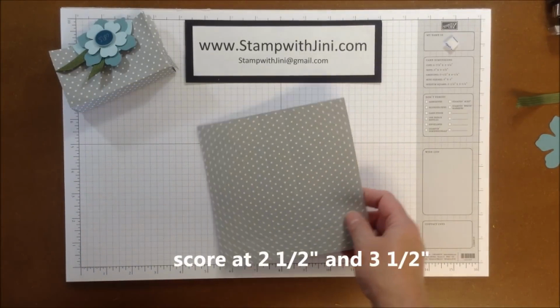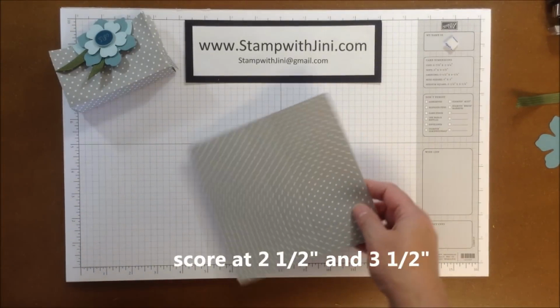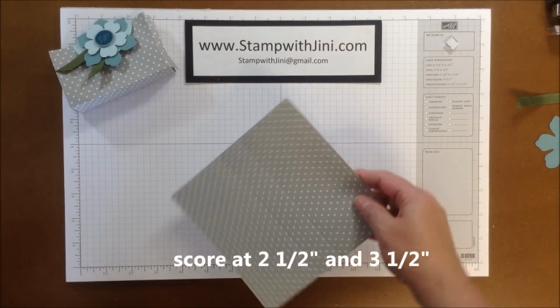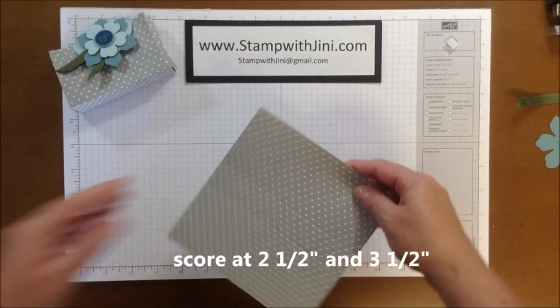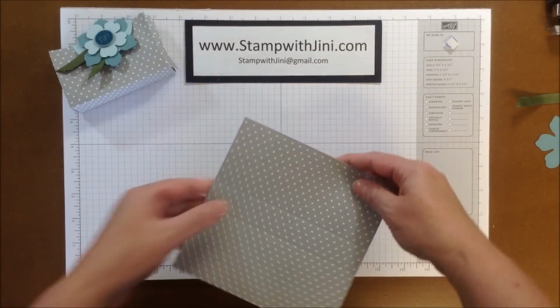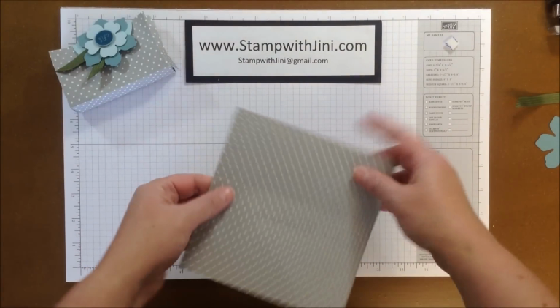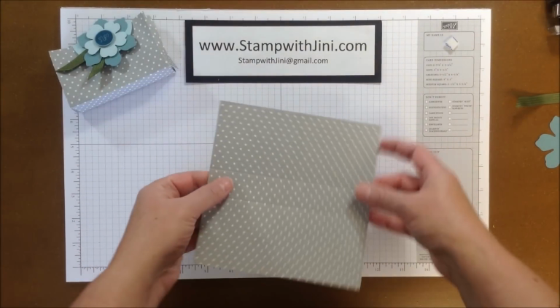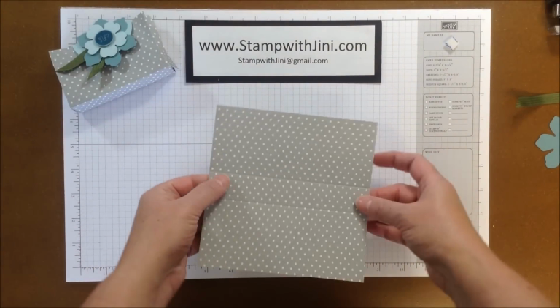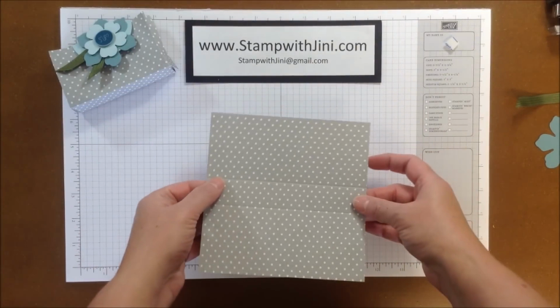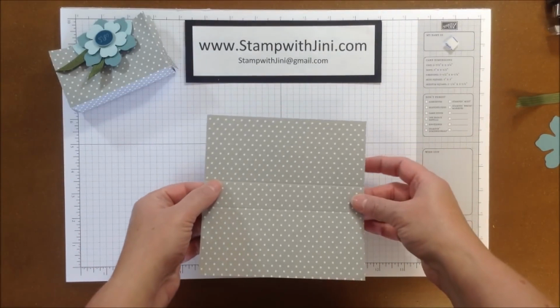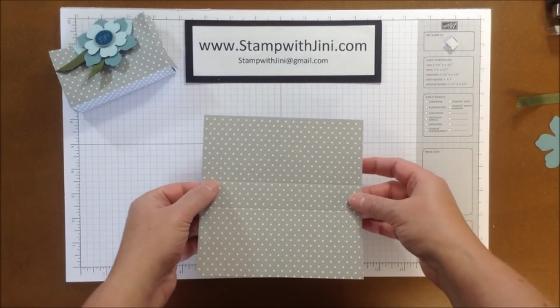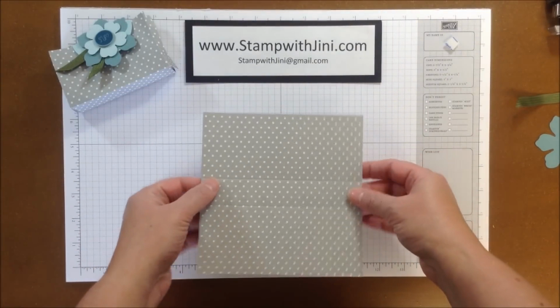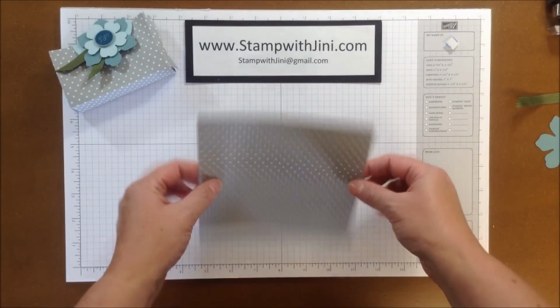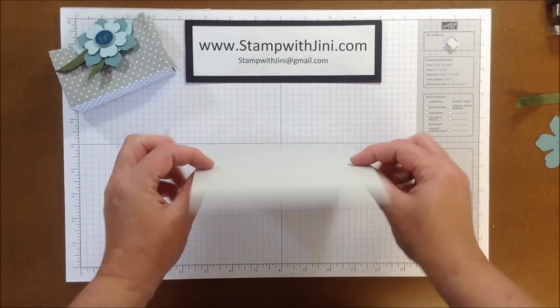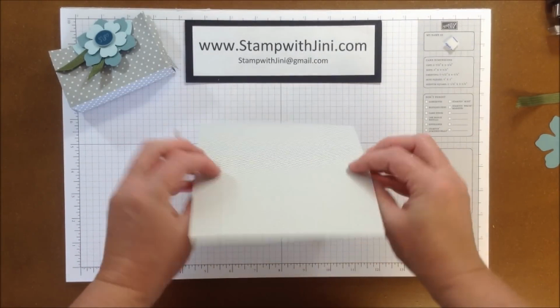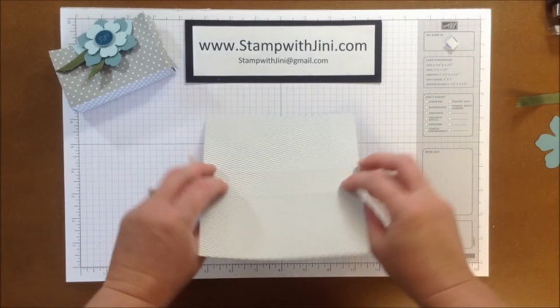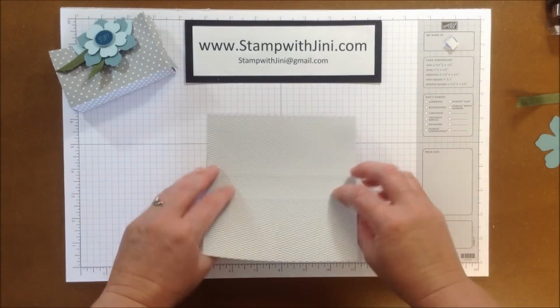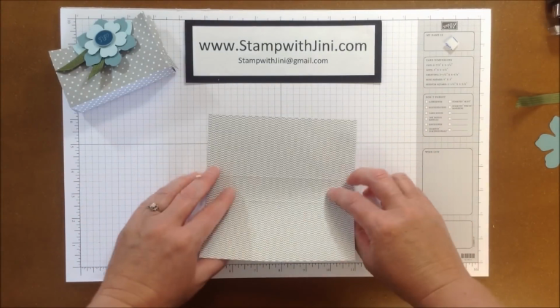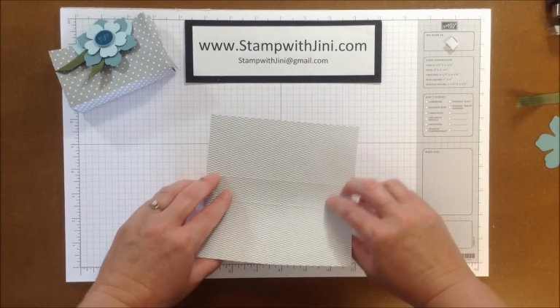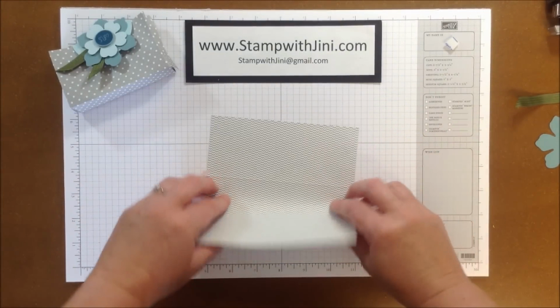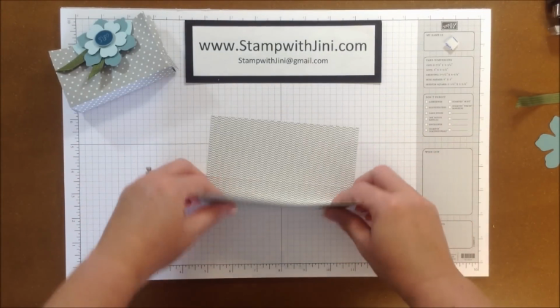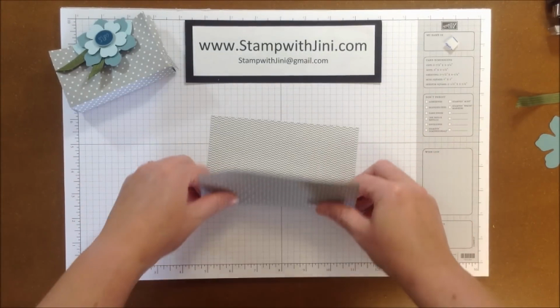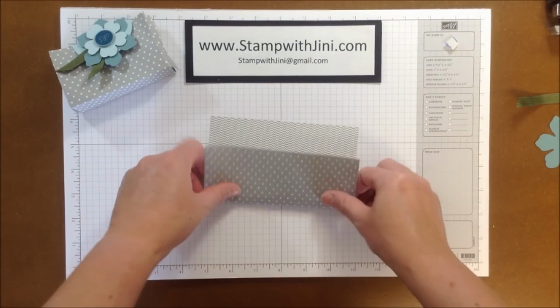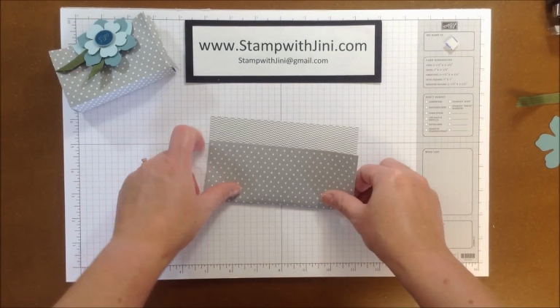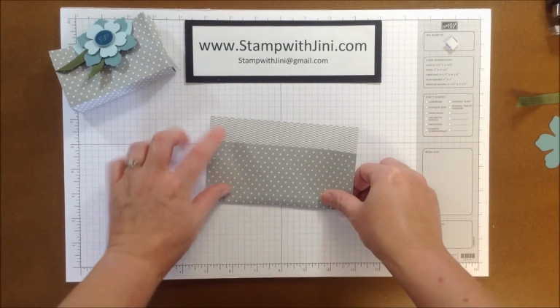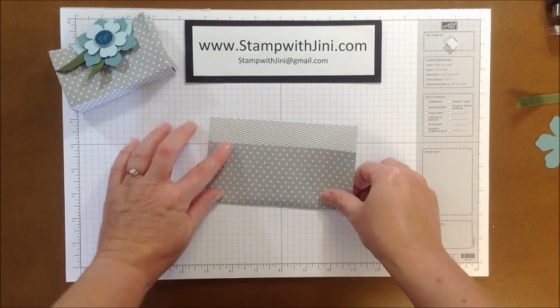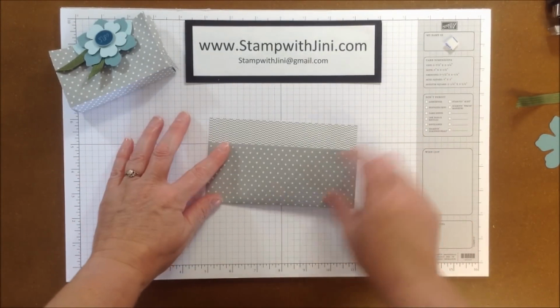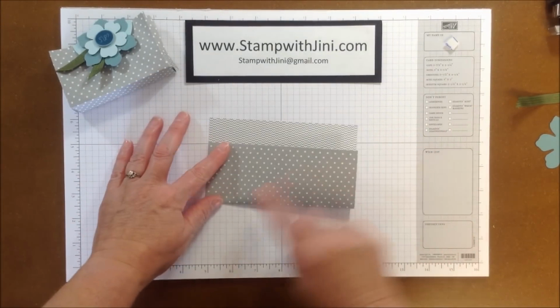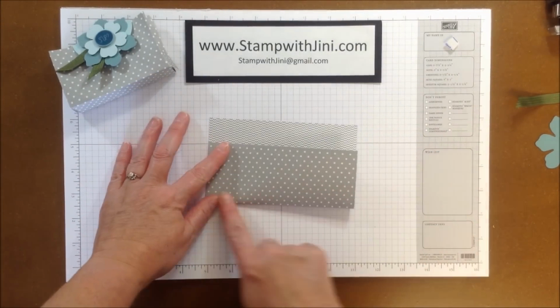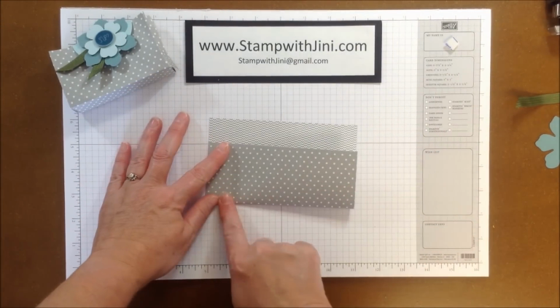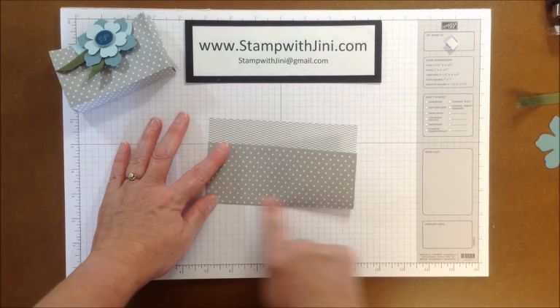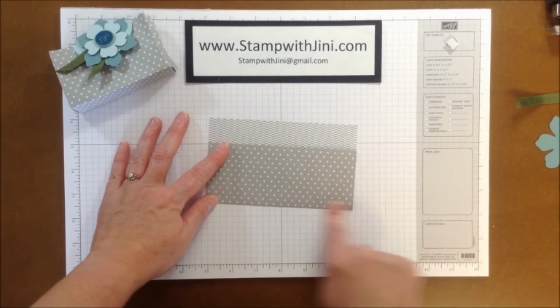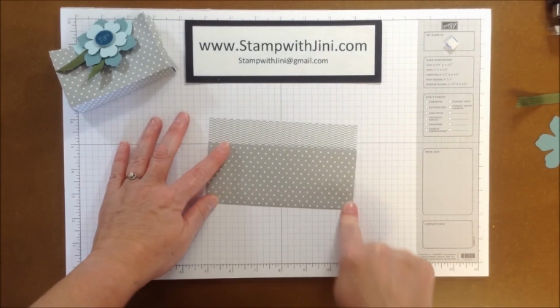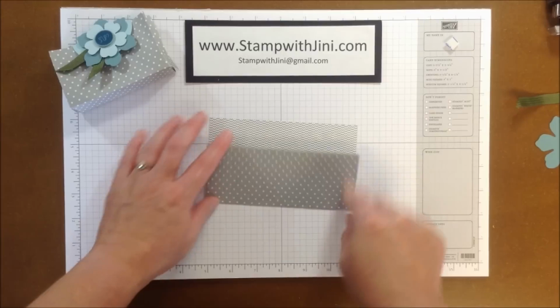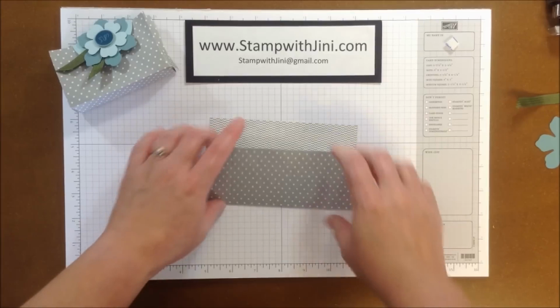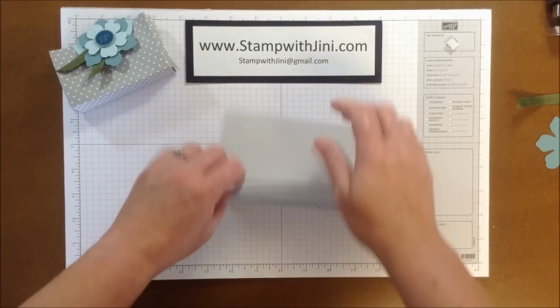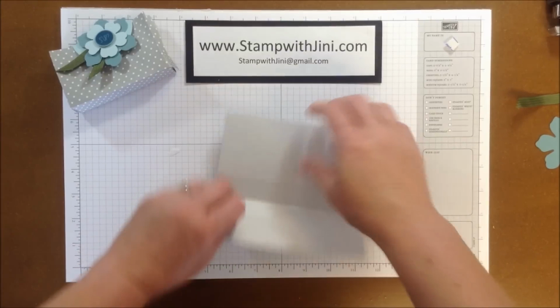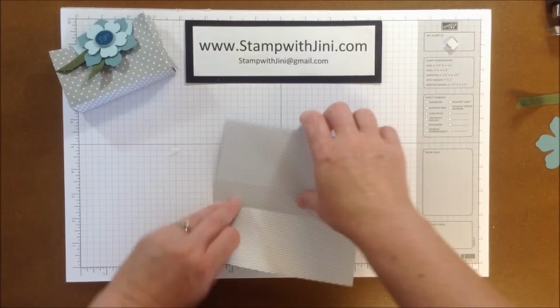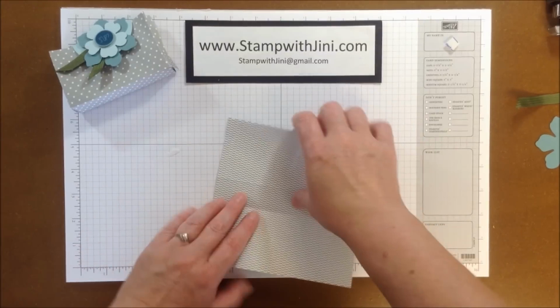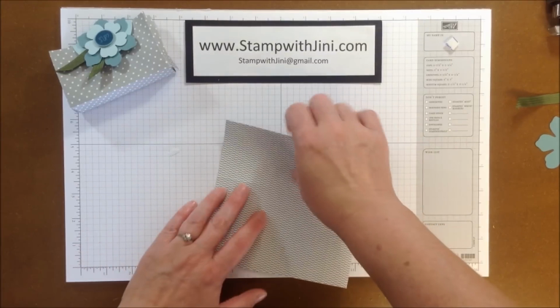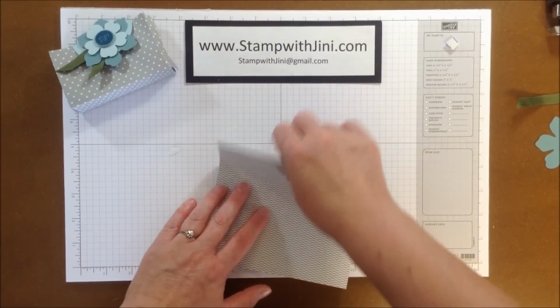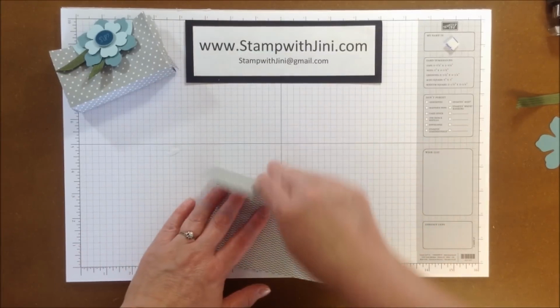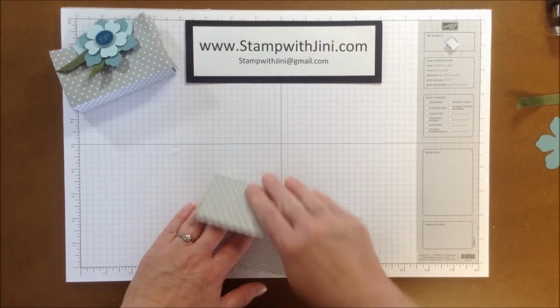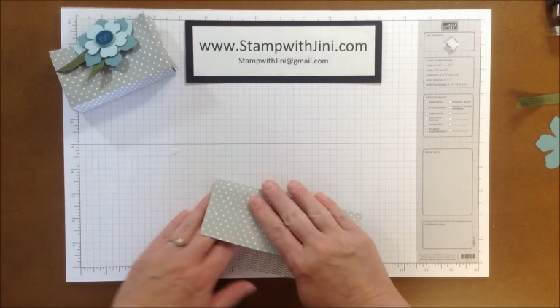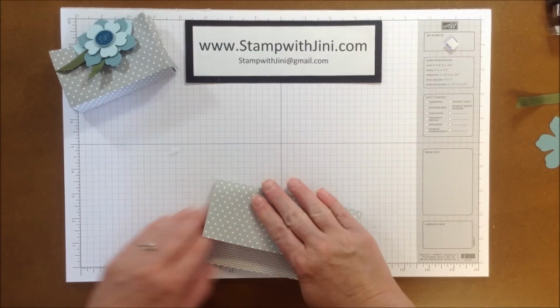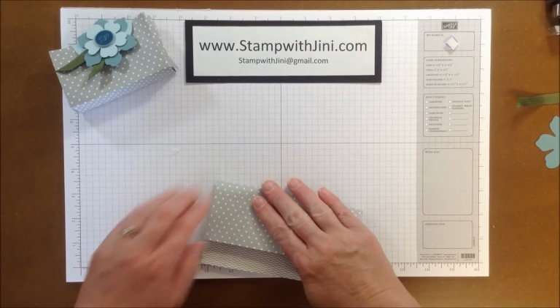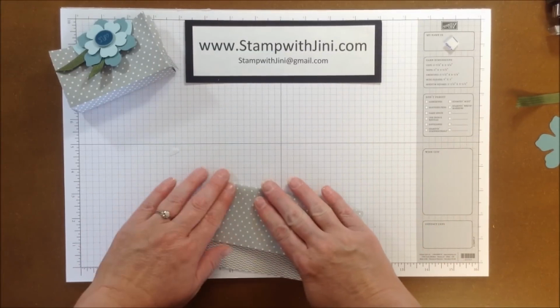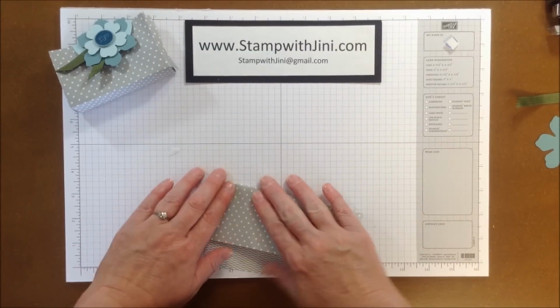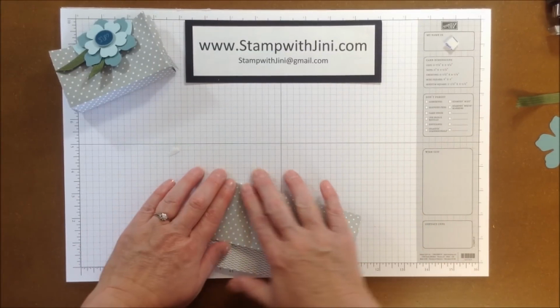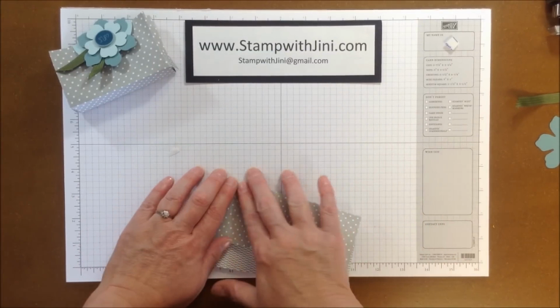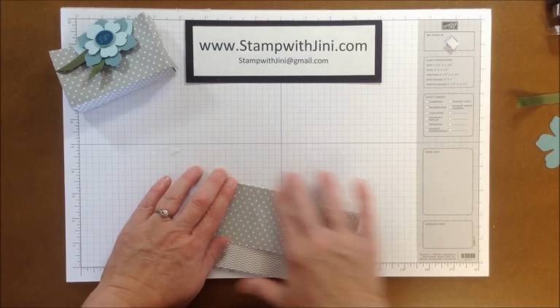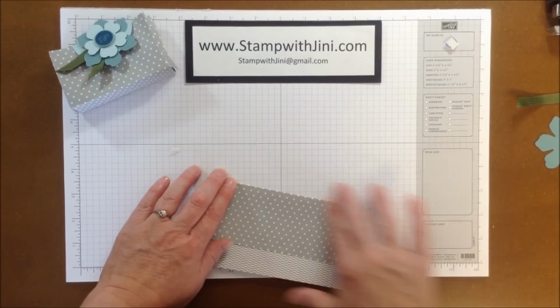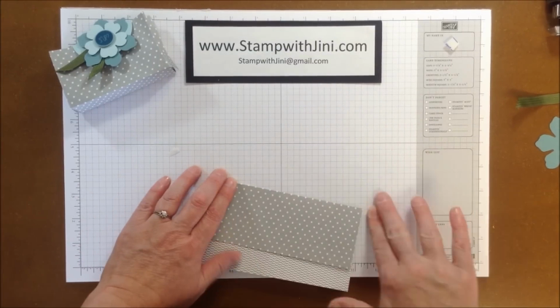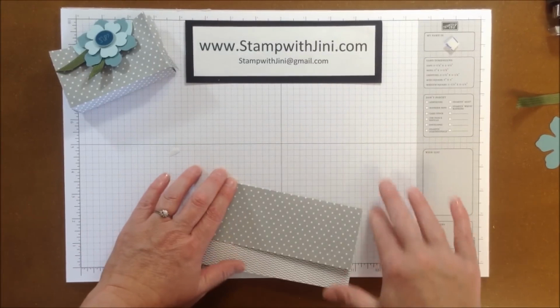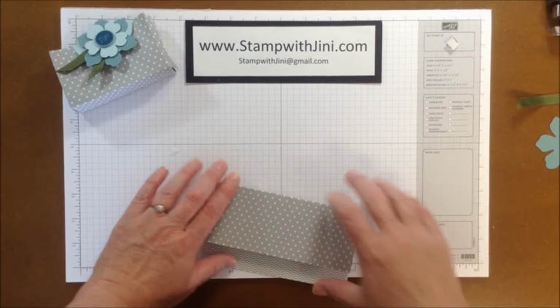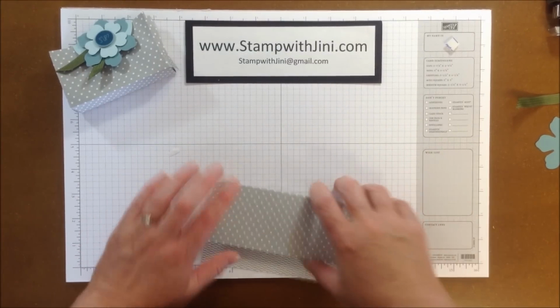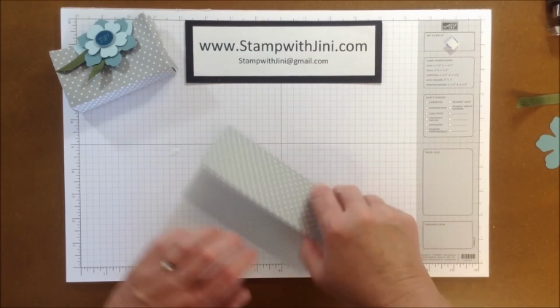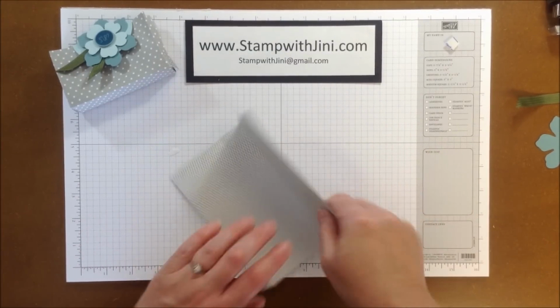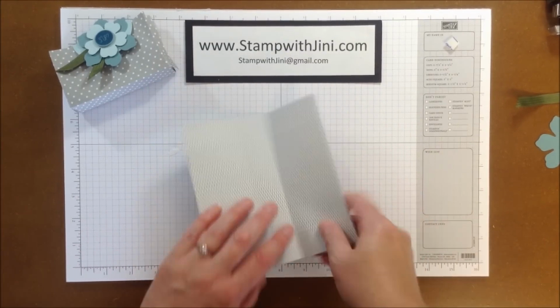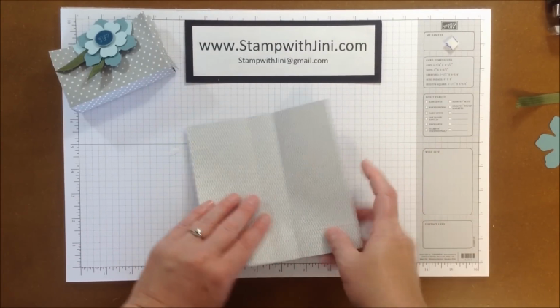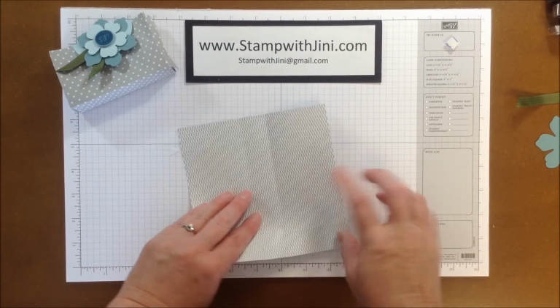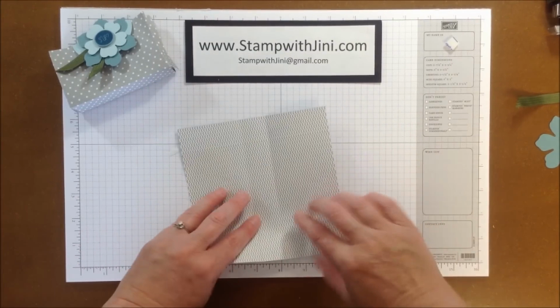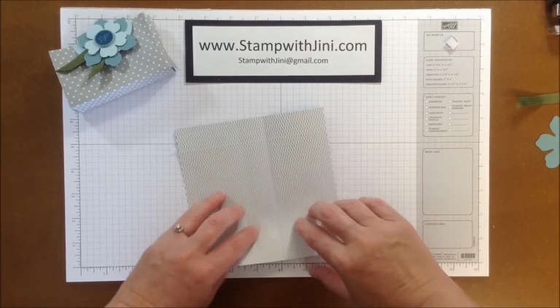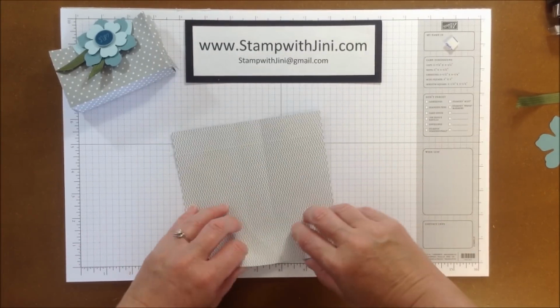Now that I've got my score lines, I'm going to fold it so that it's a little easier for you to see, creasing all those lines.